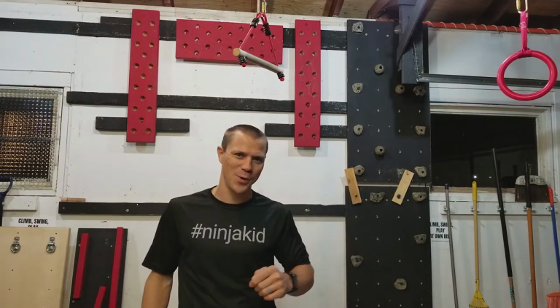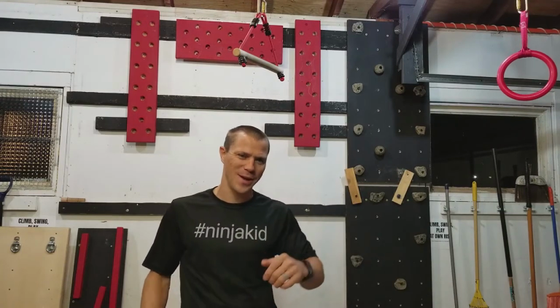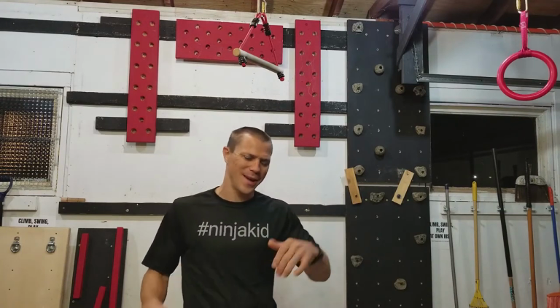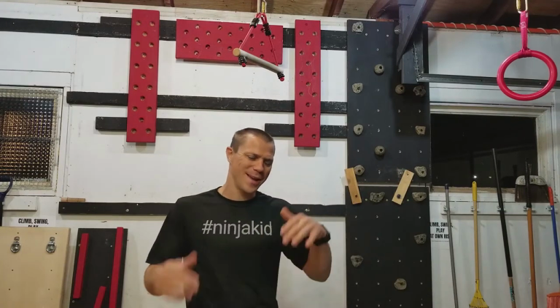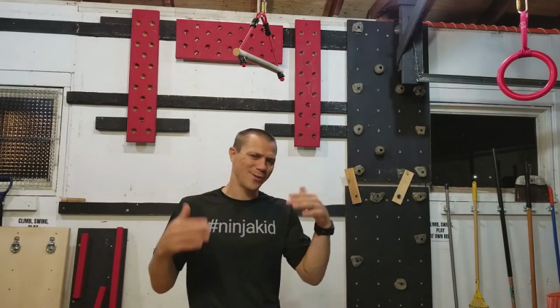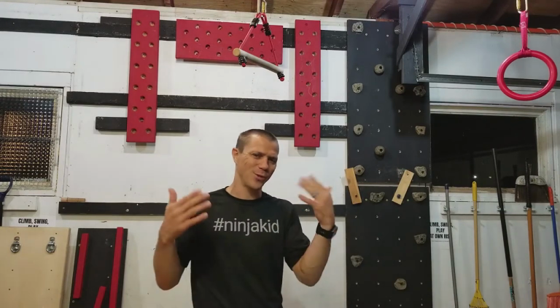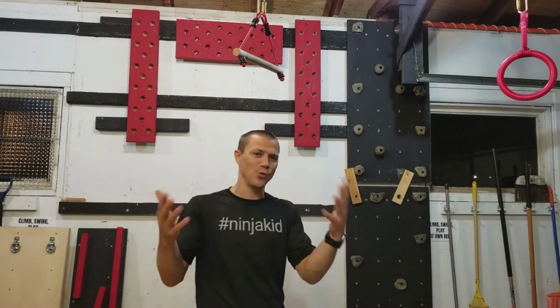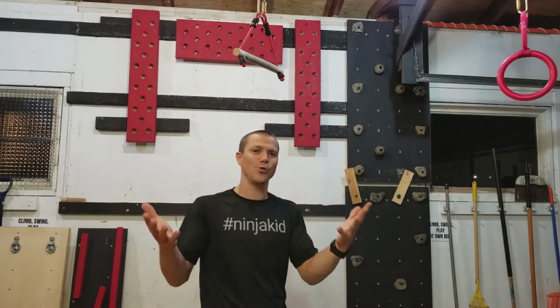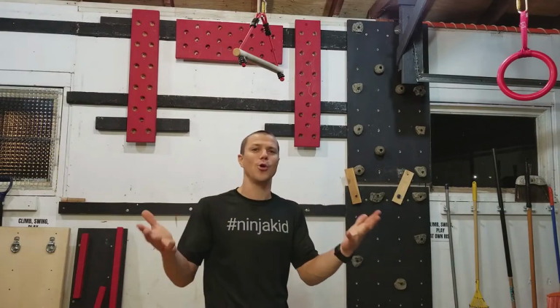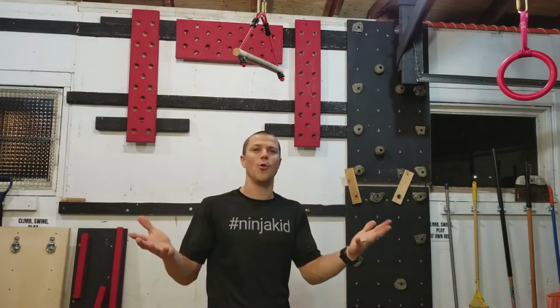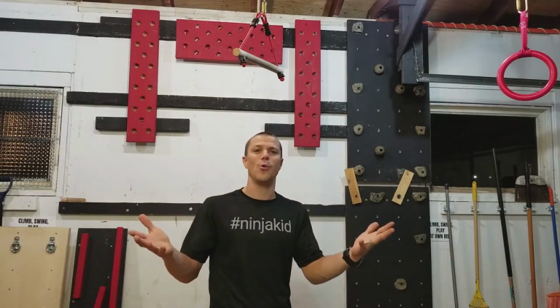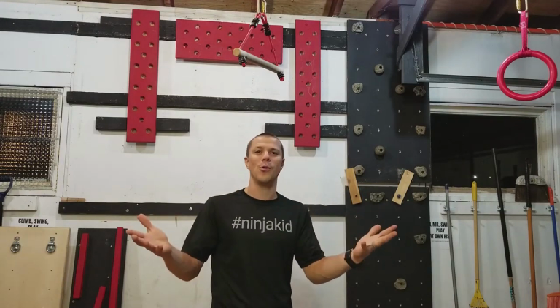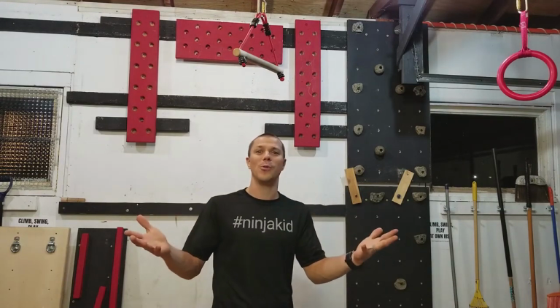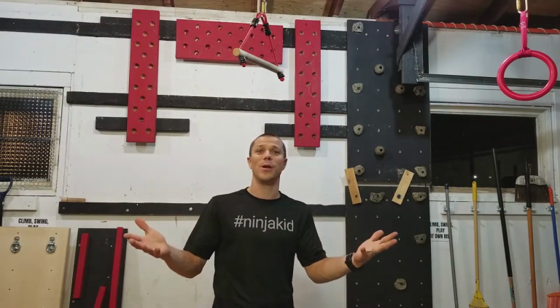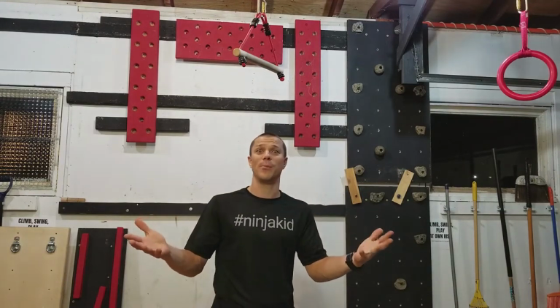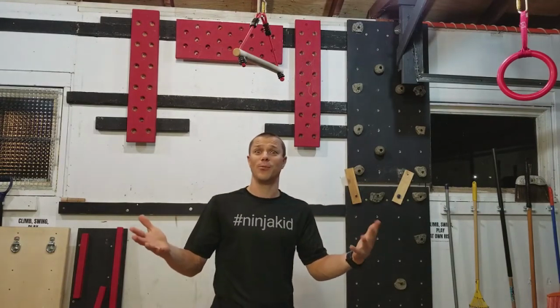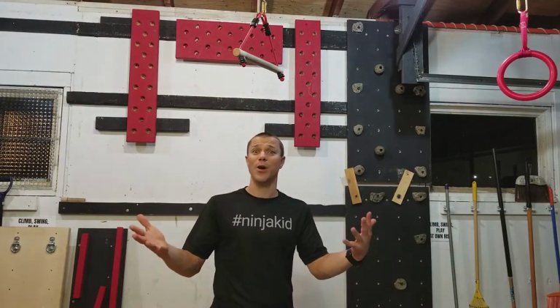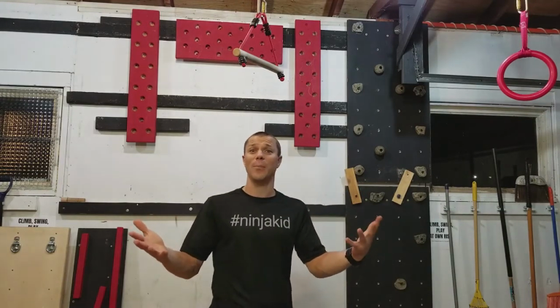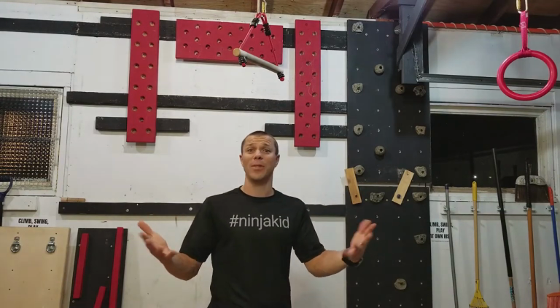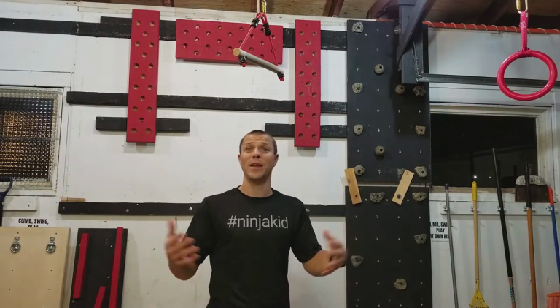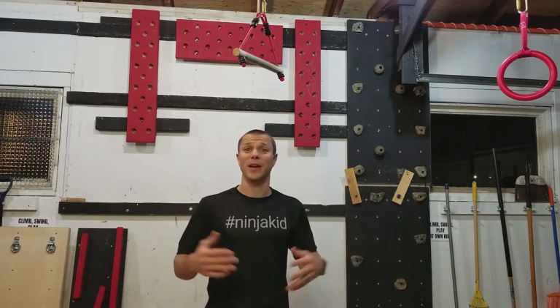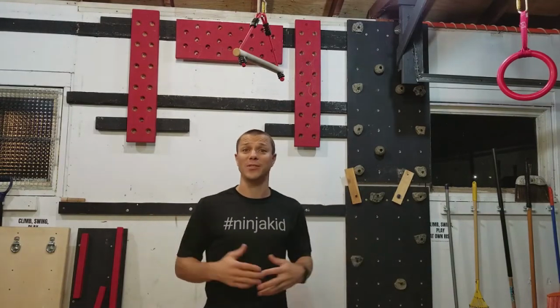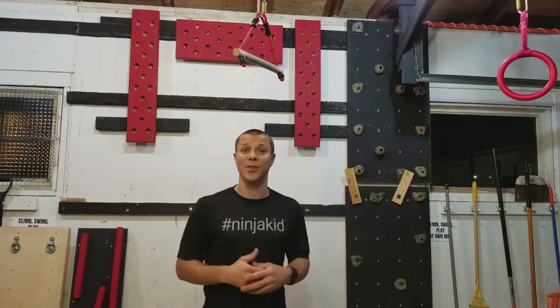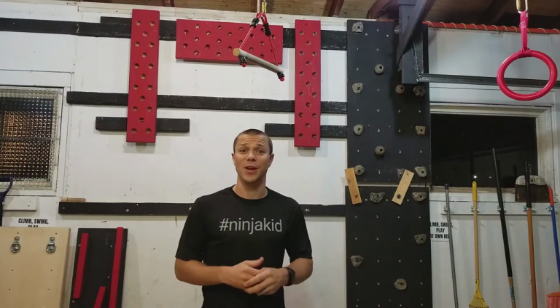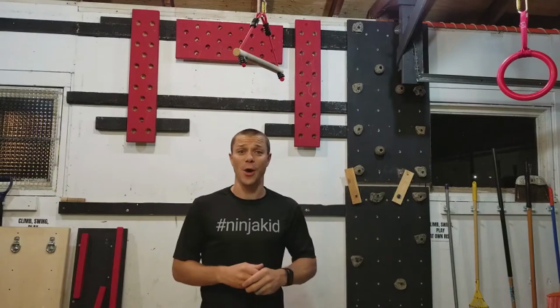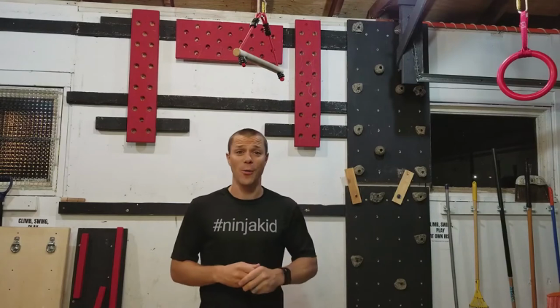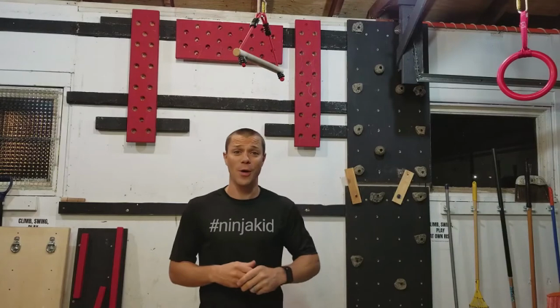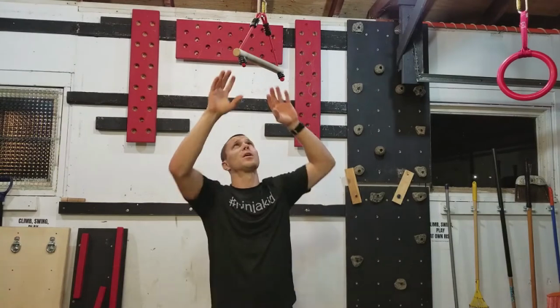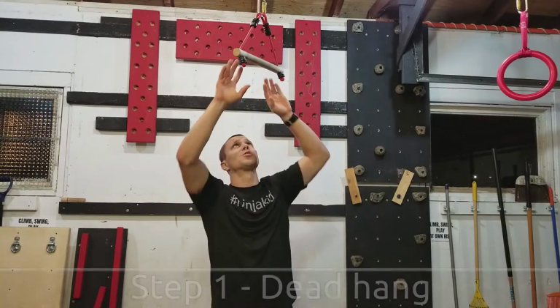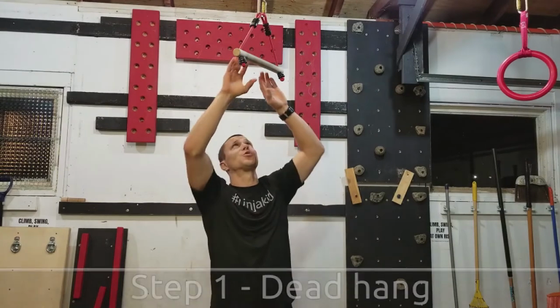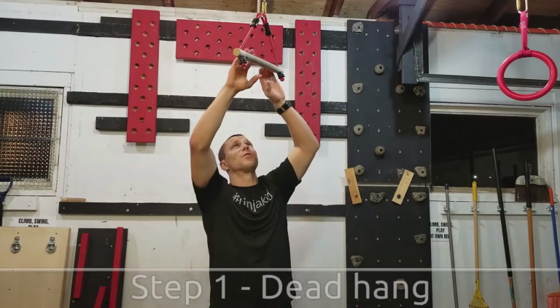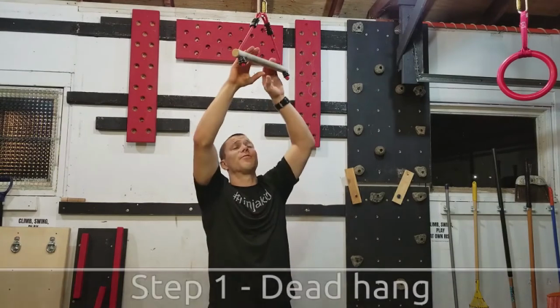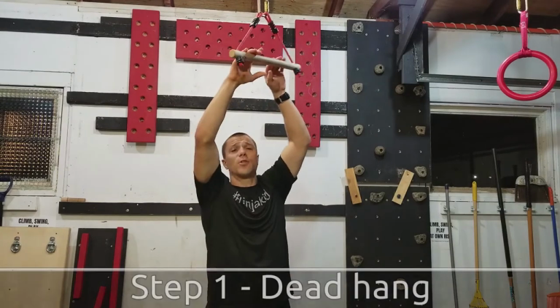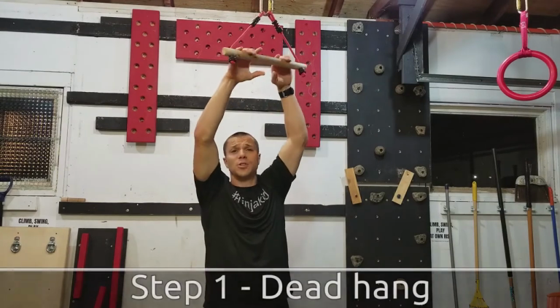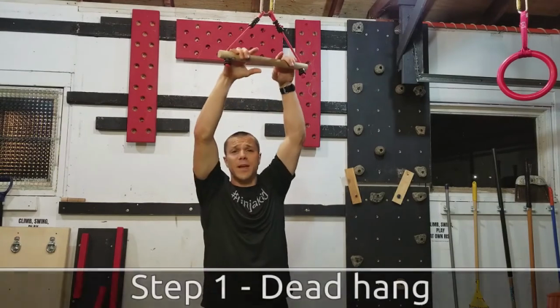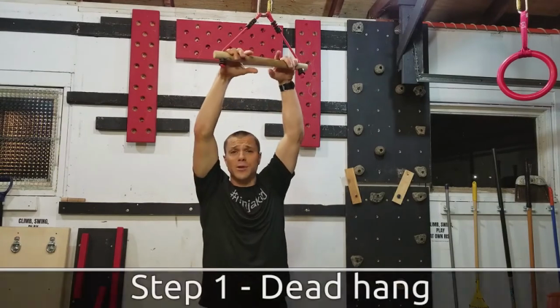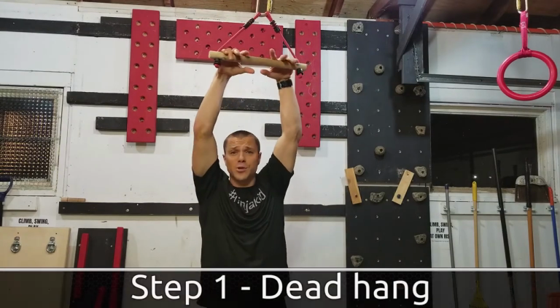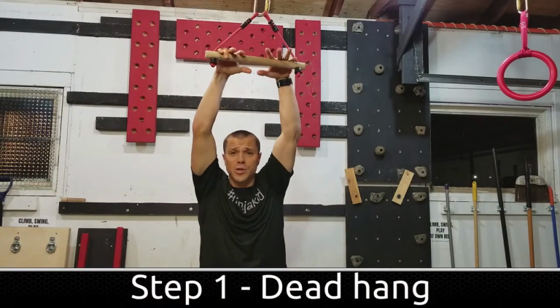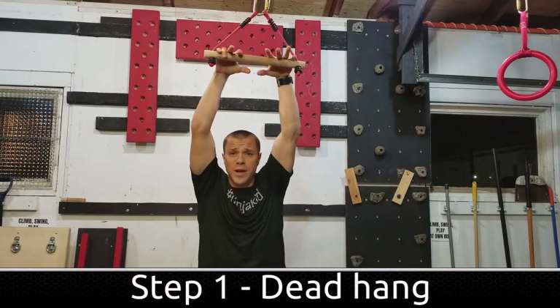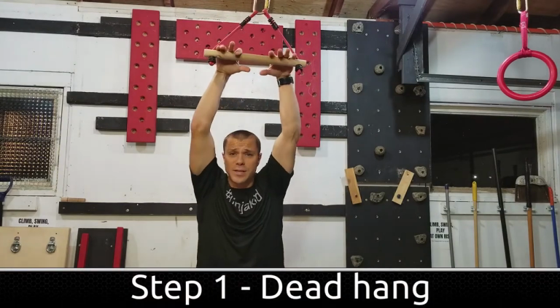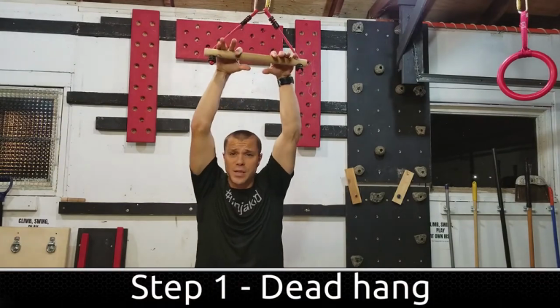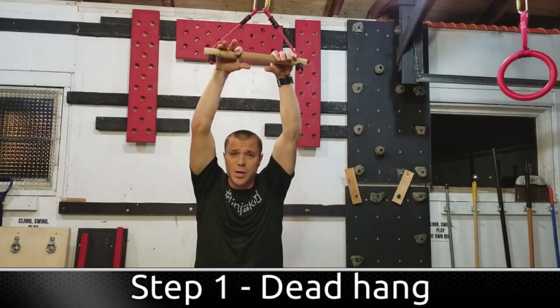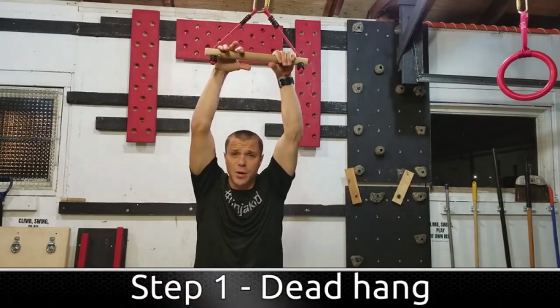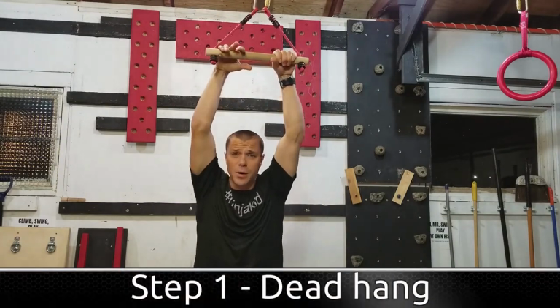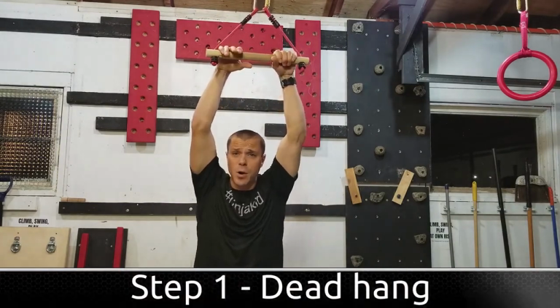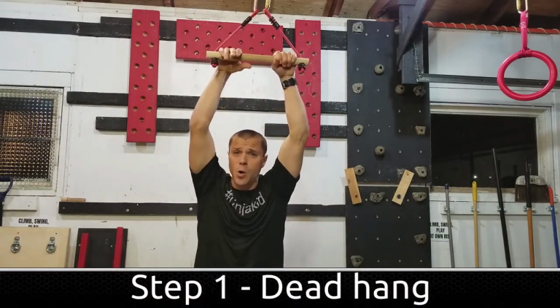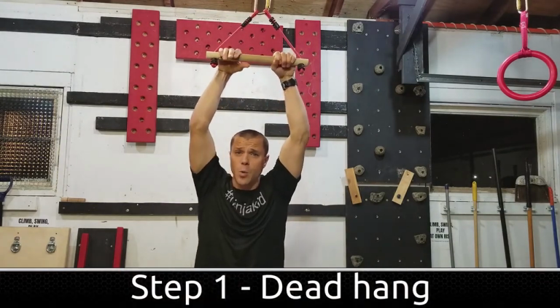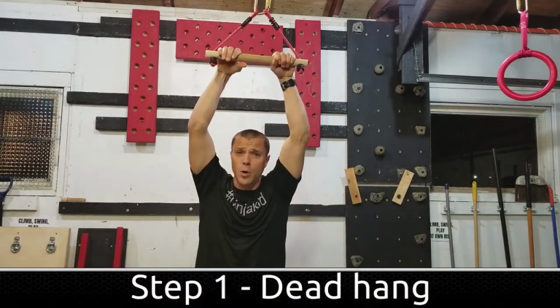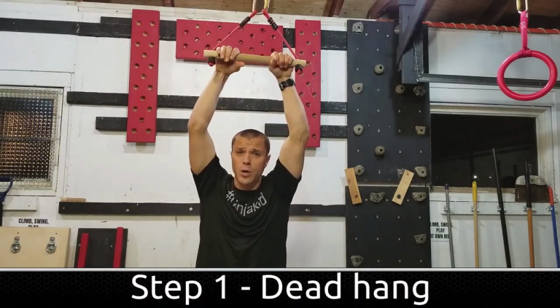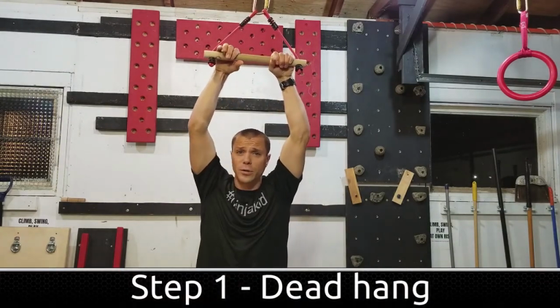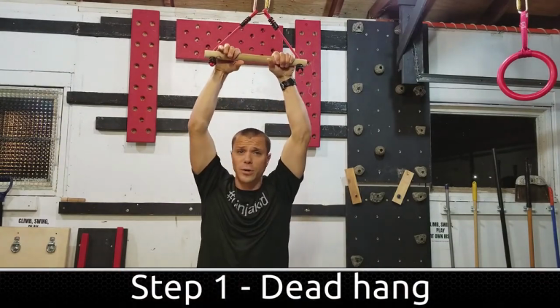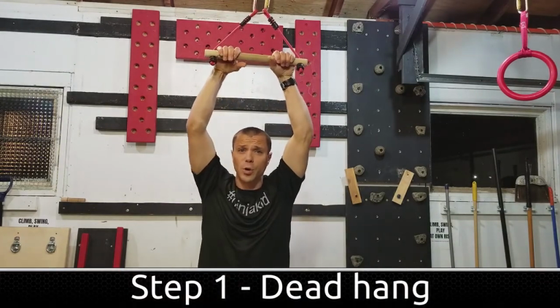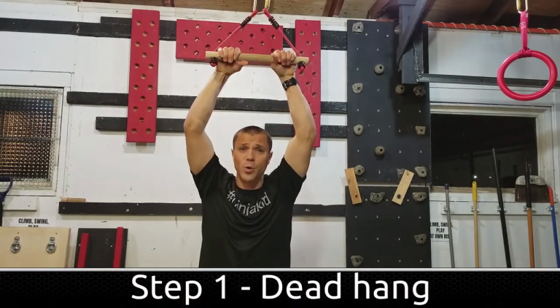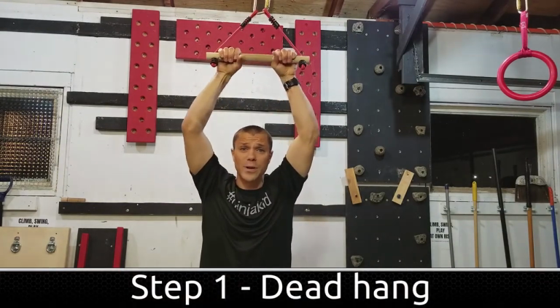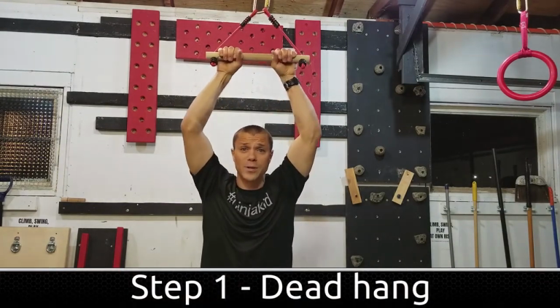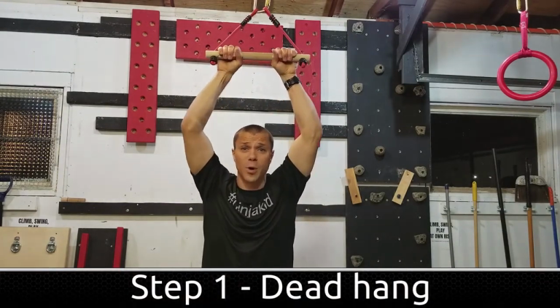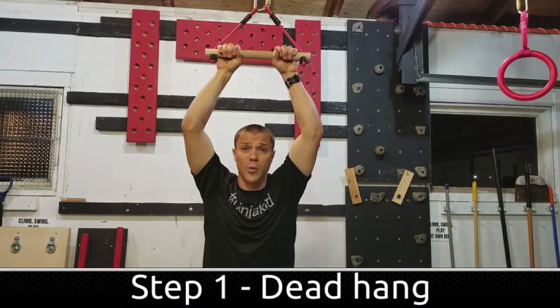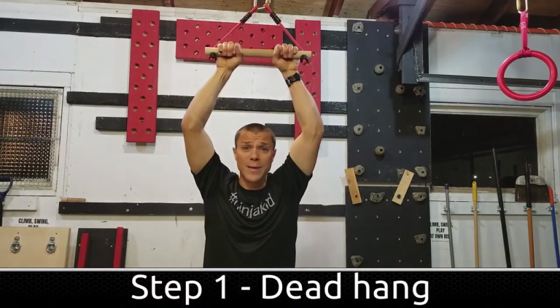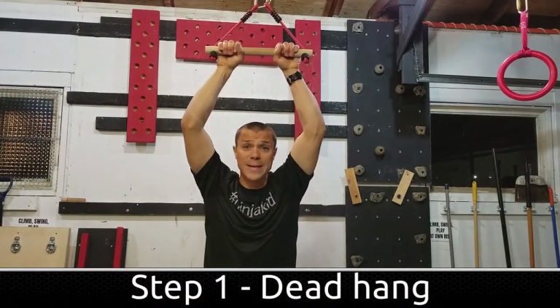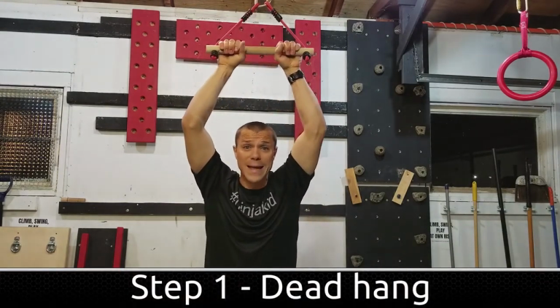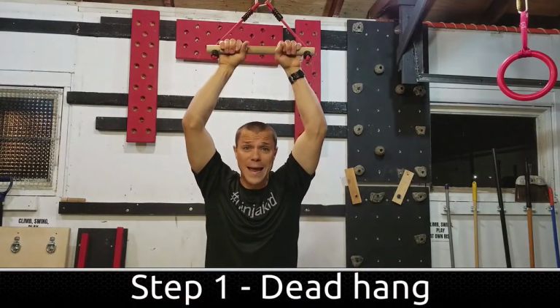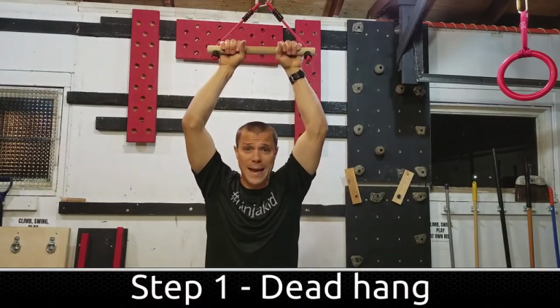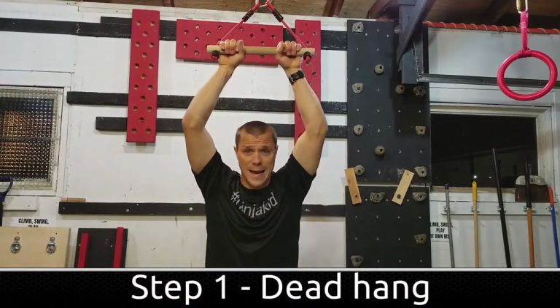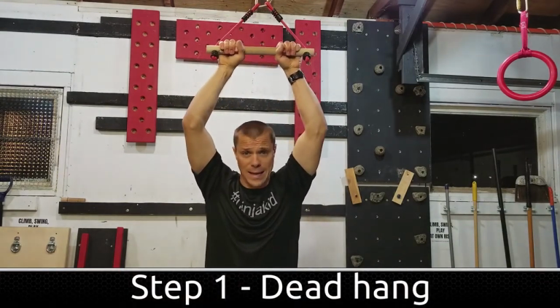If that's you, go ahead, hit that subscribe button, hit that little bell notification next to it, so you know when we drop the next video. The first exercise we're going to do is called the dead hang.